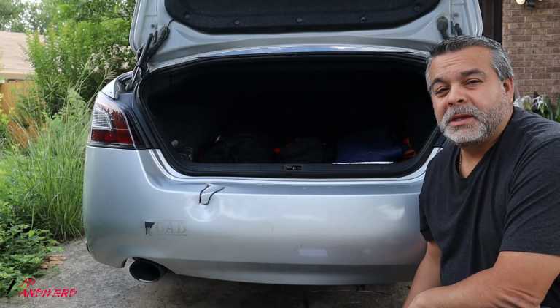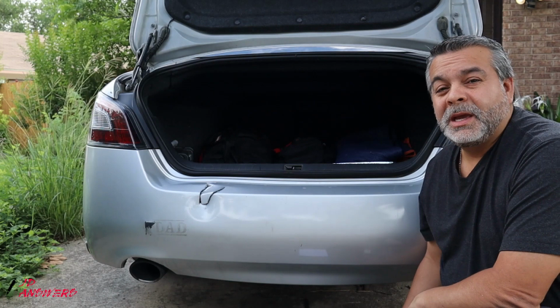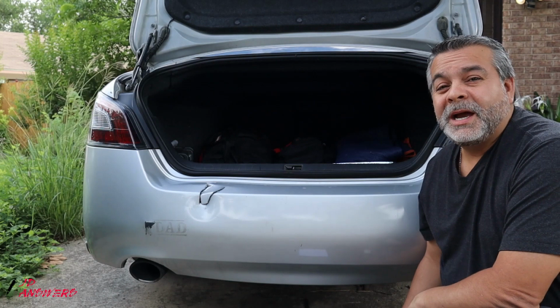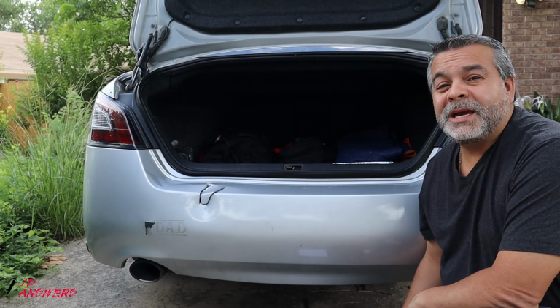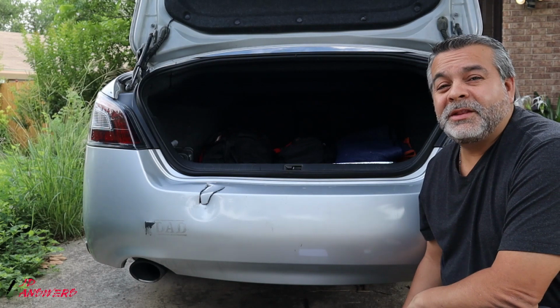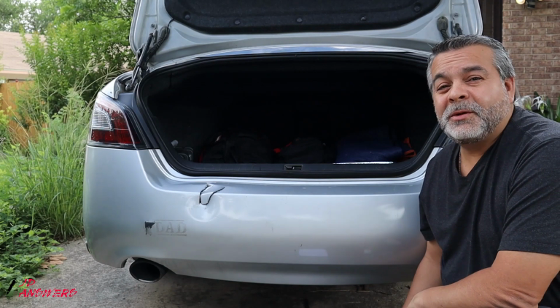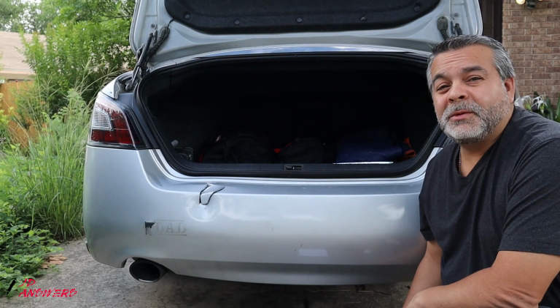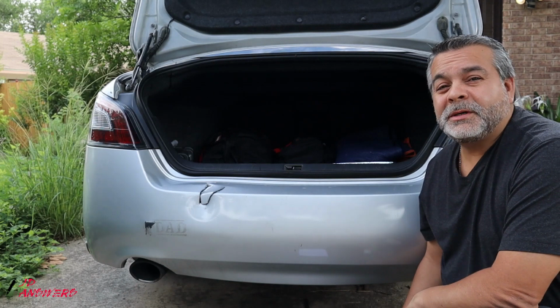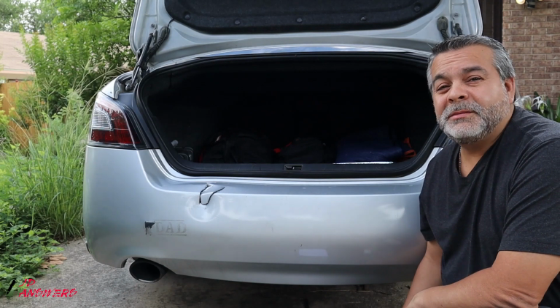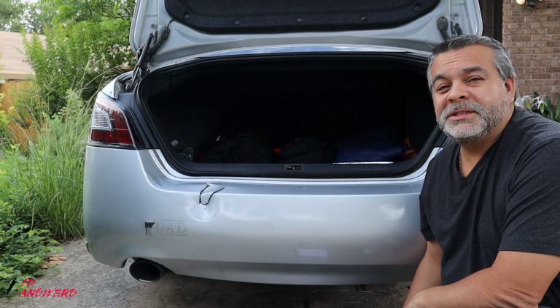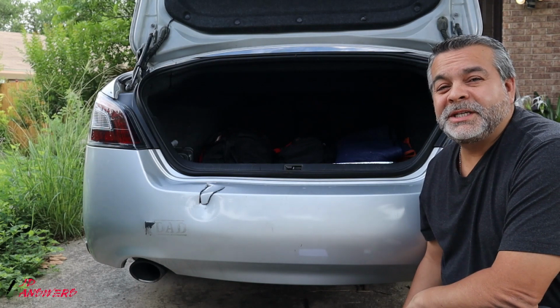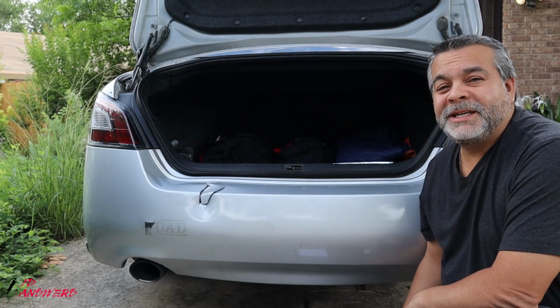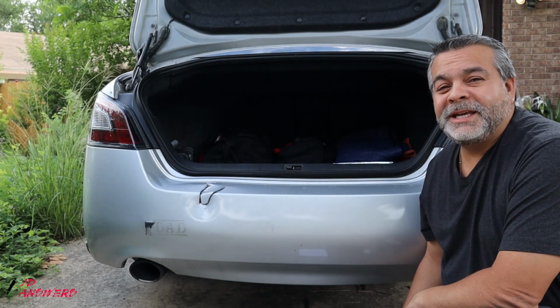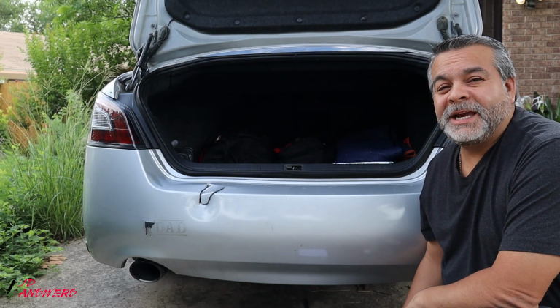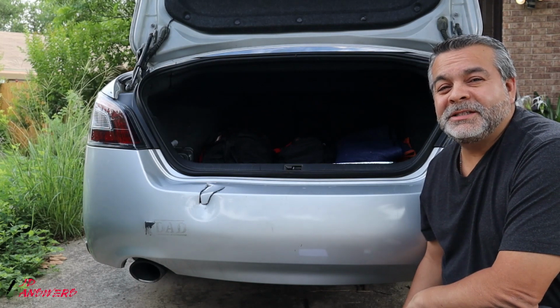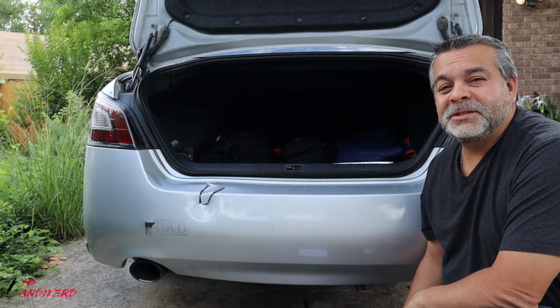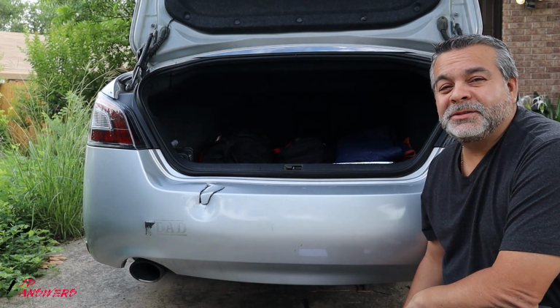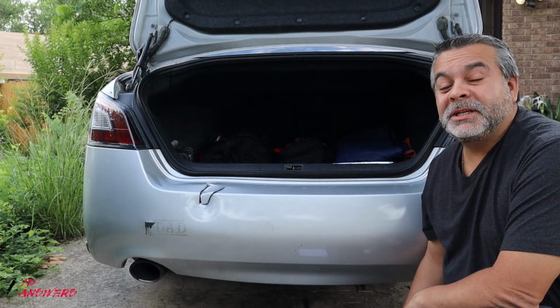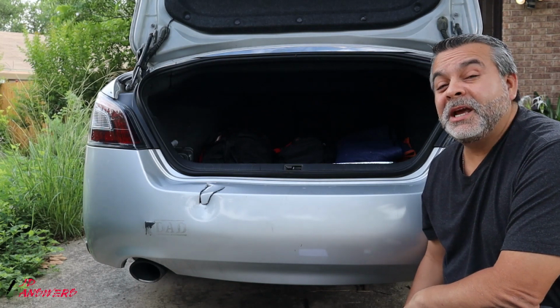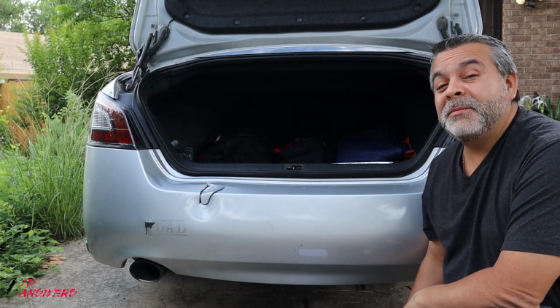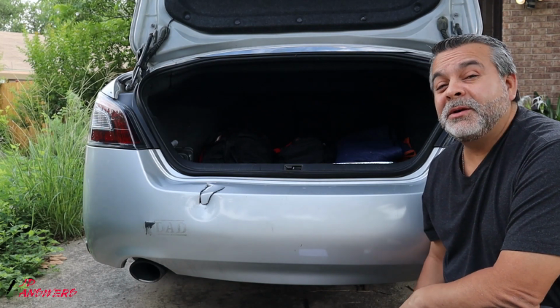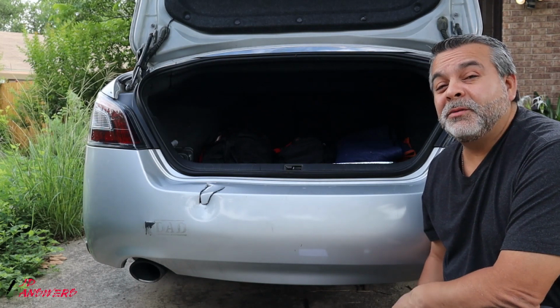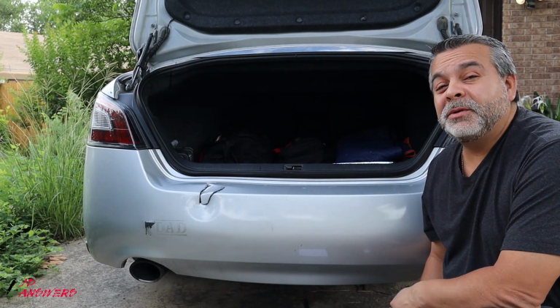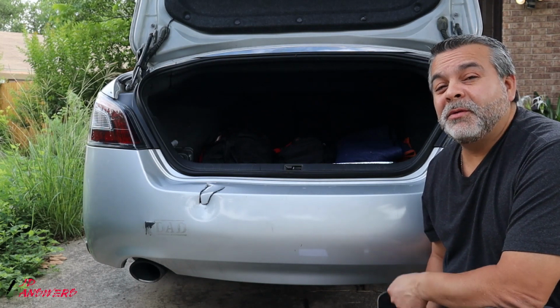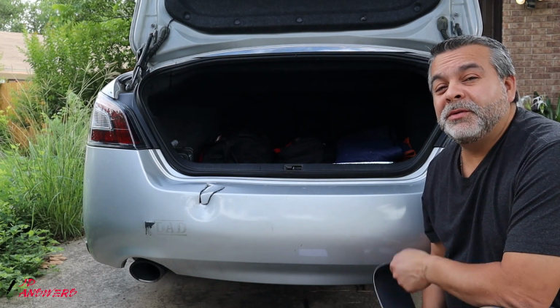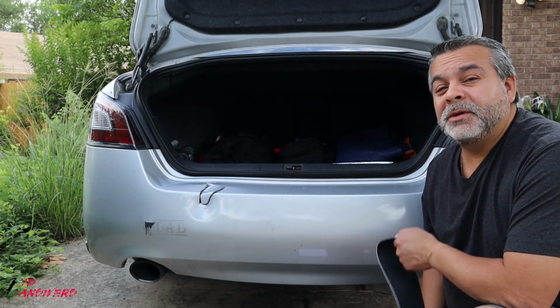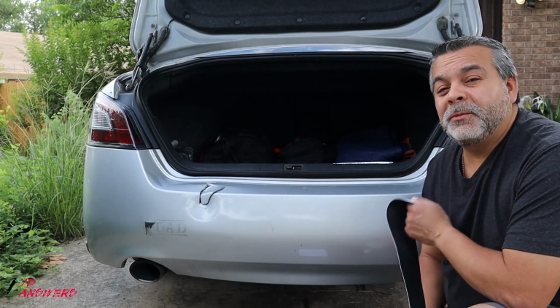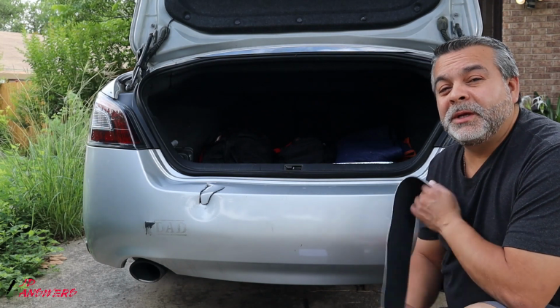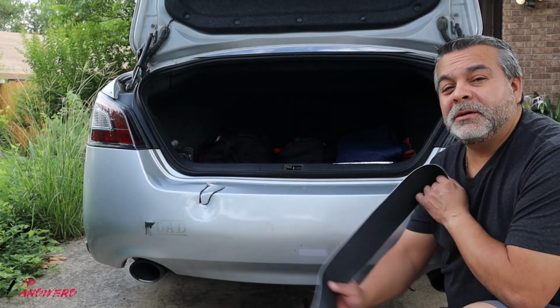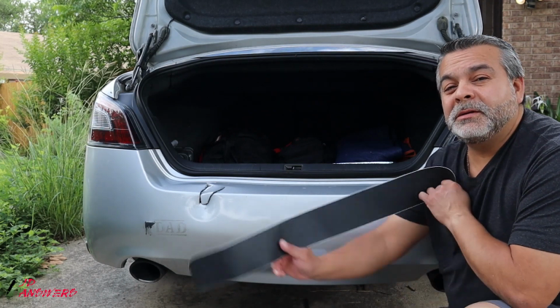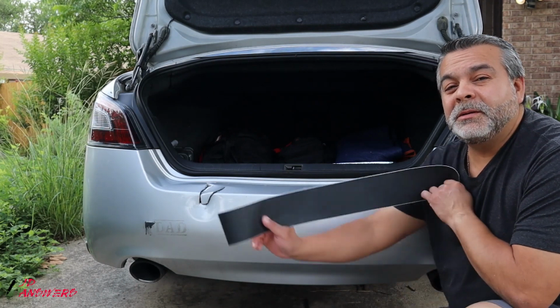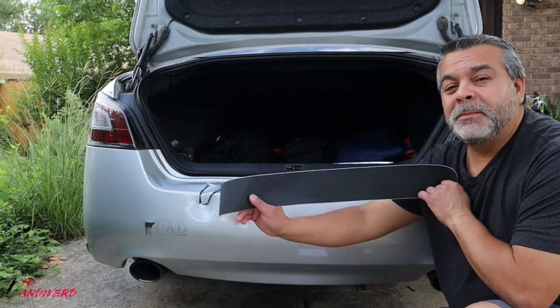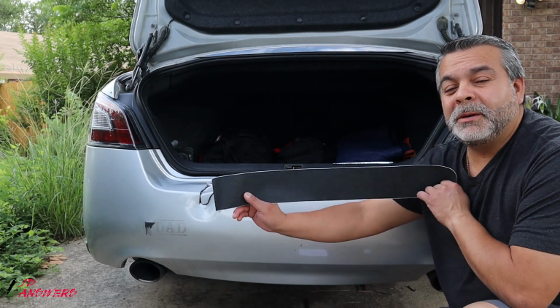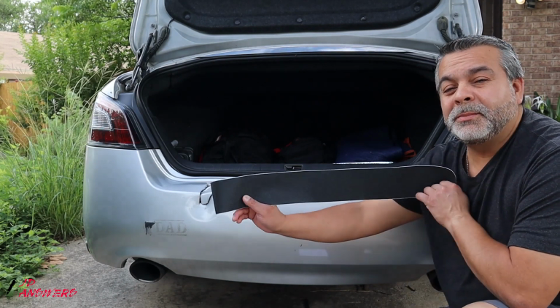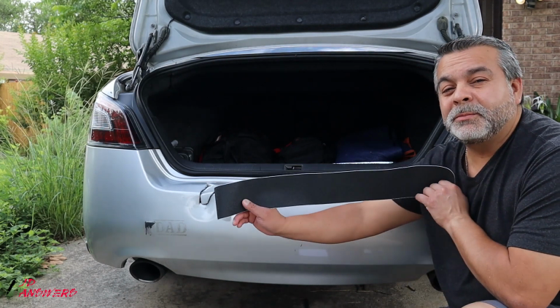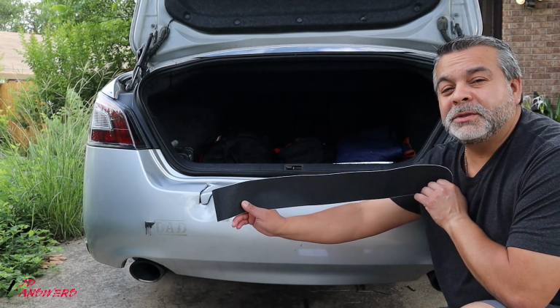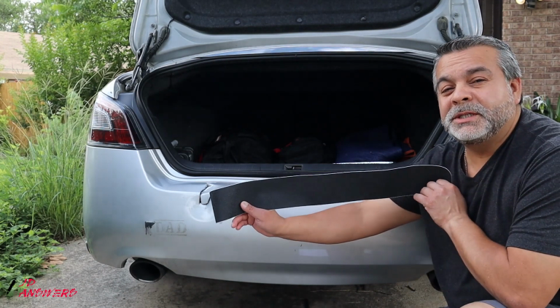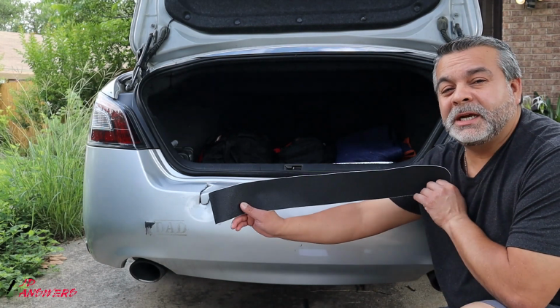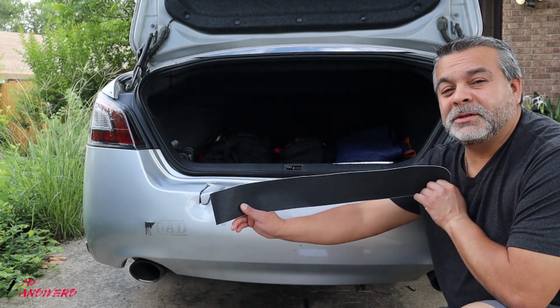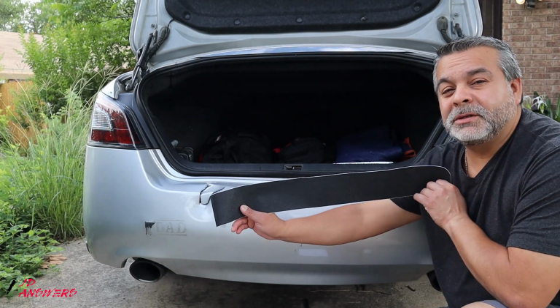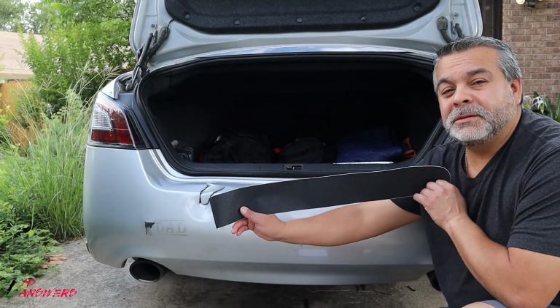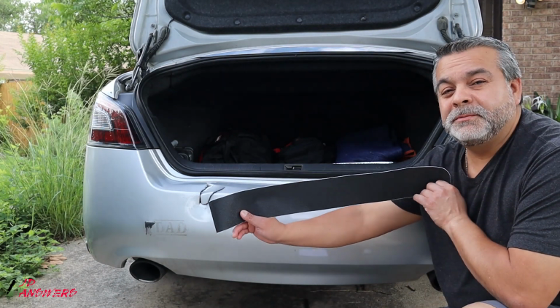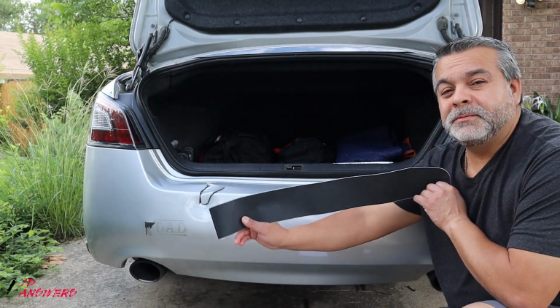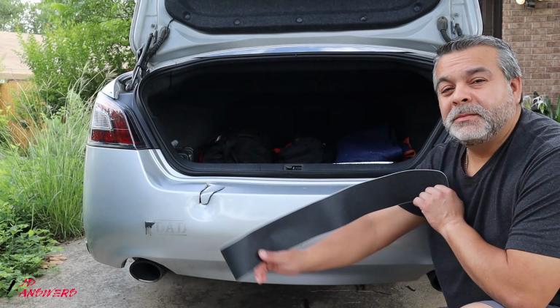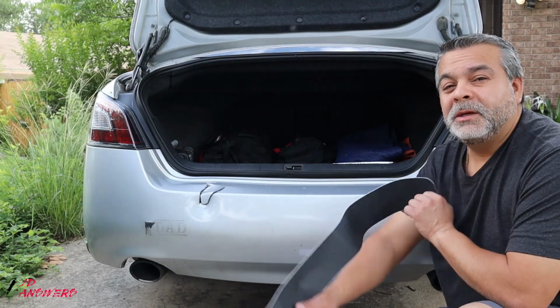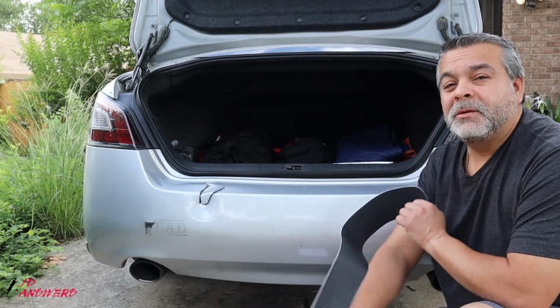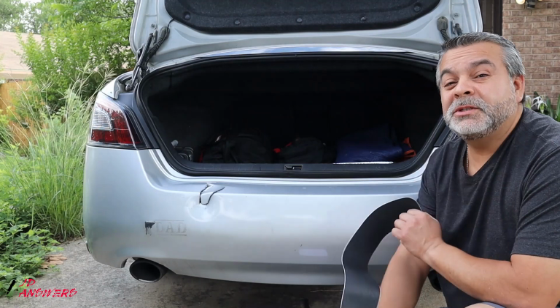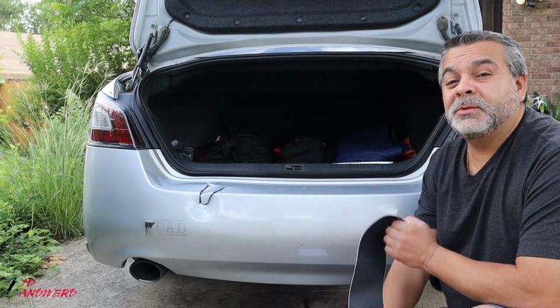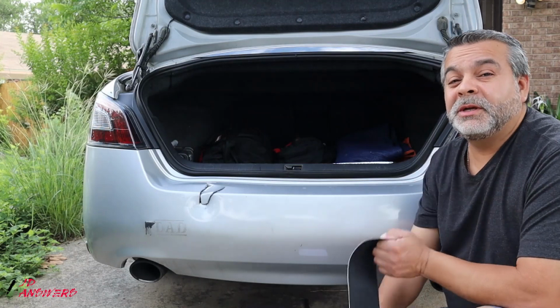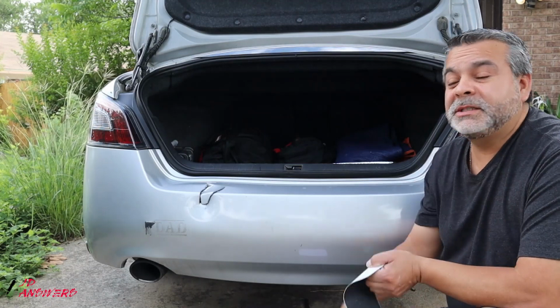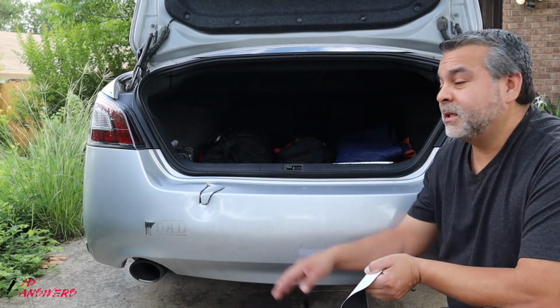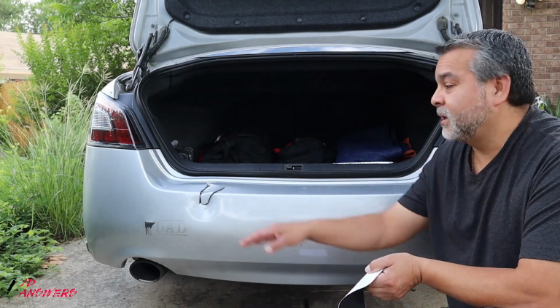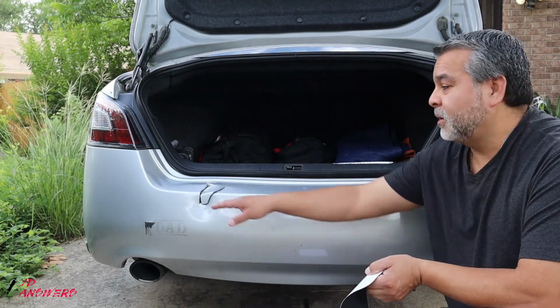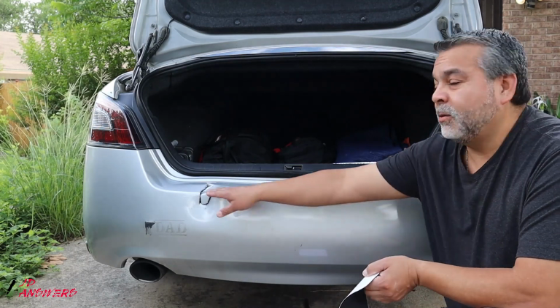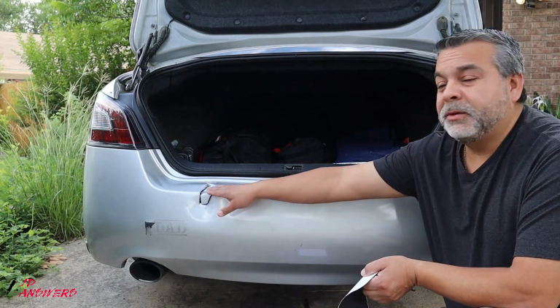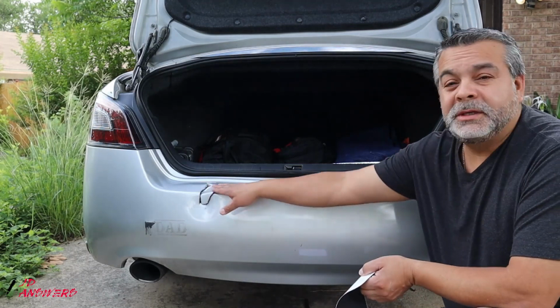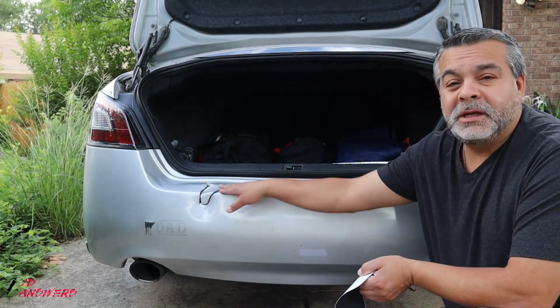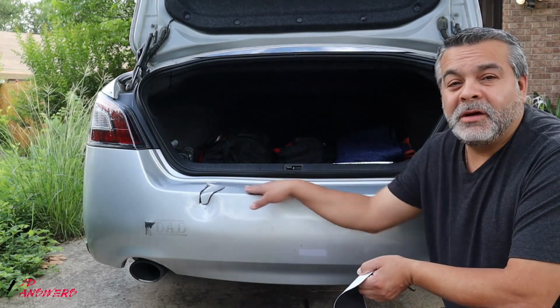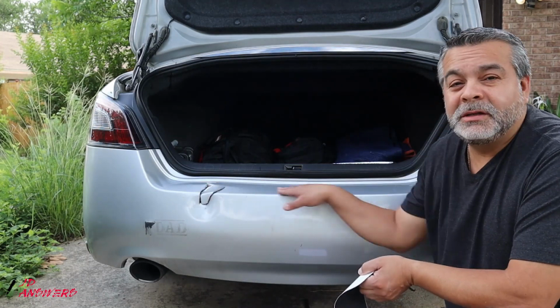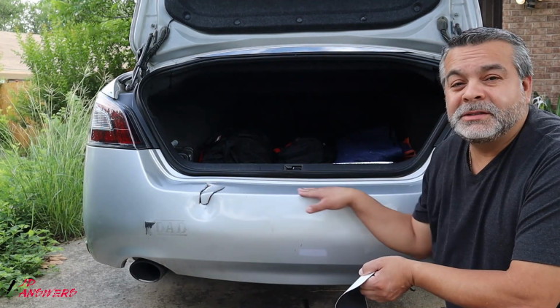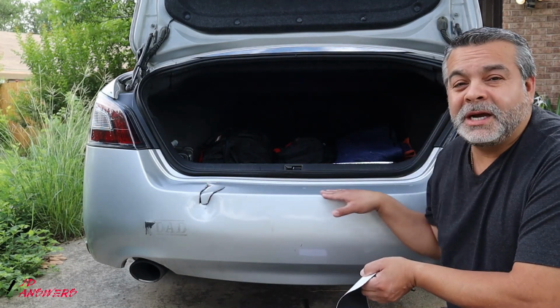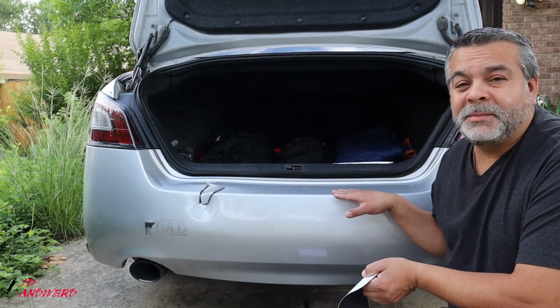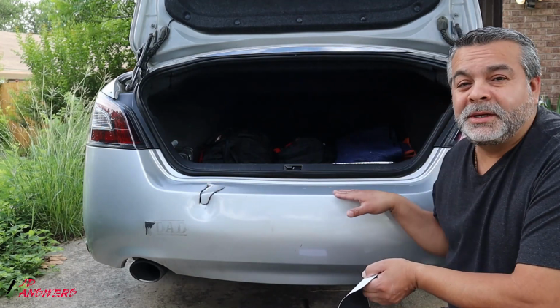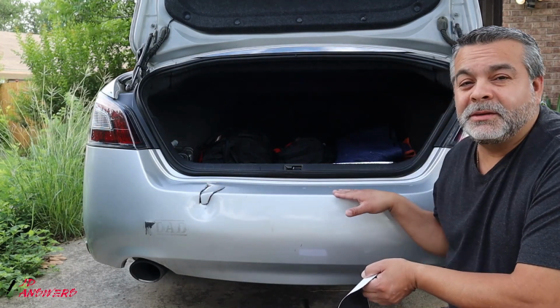Hi there, welcome to JD Answers. Today I'll be going over the rear bumper protector, which is really going to go on top here.